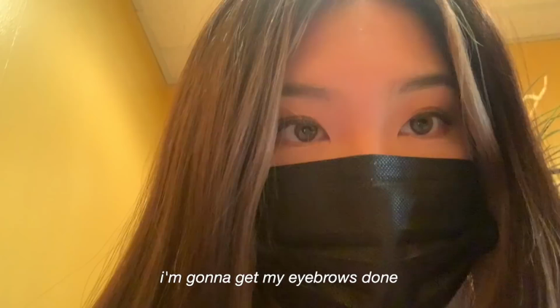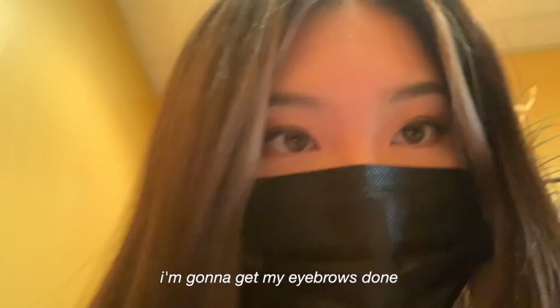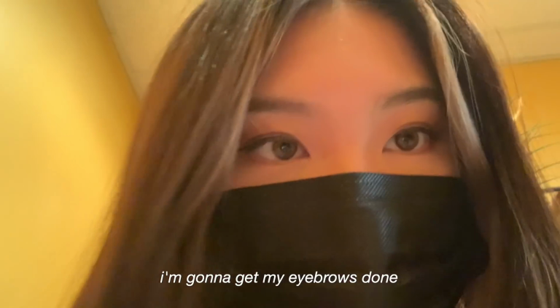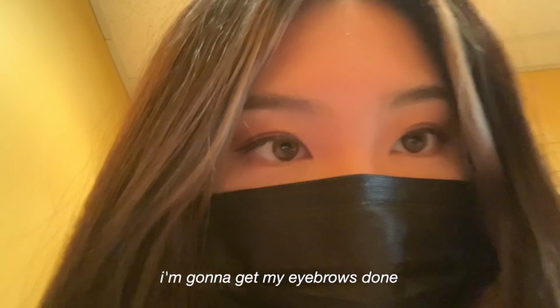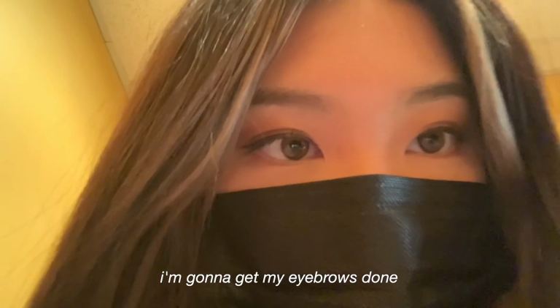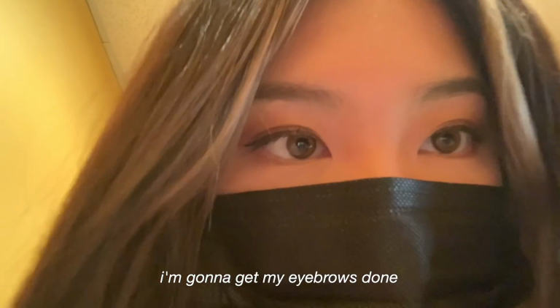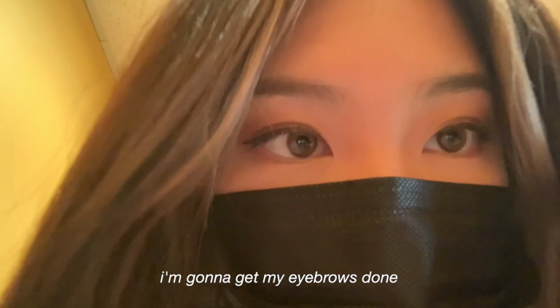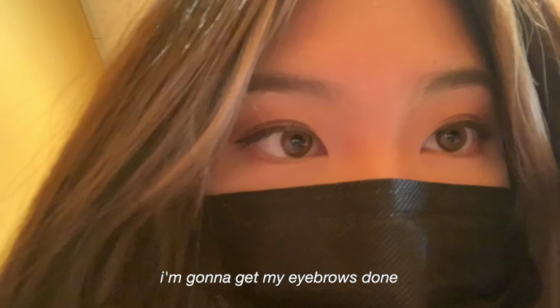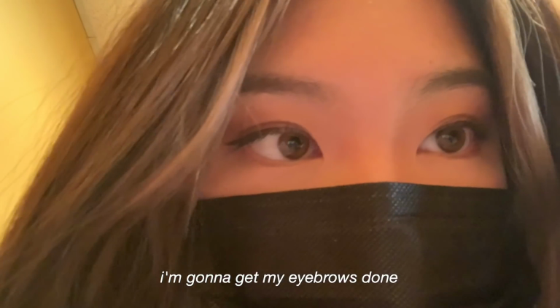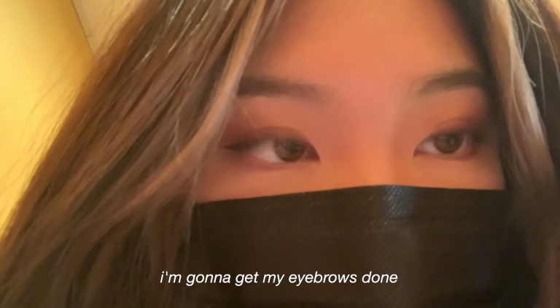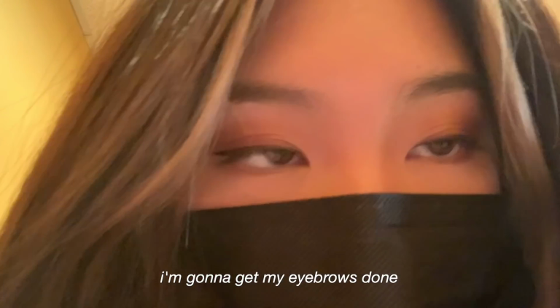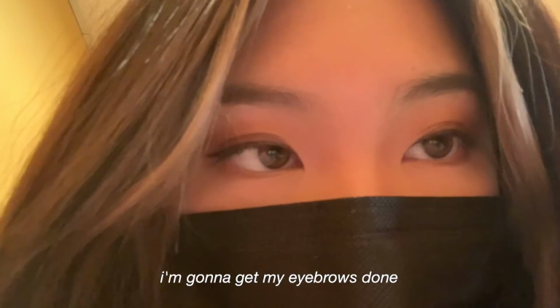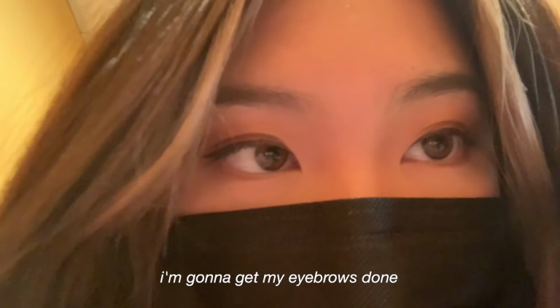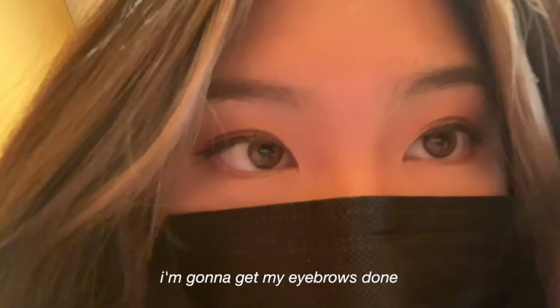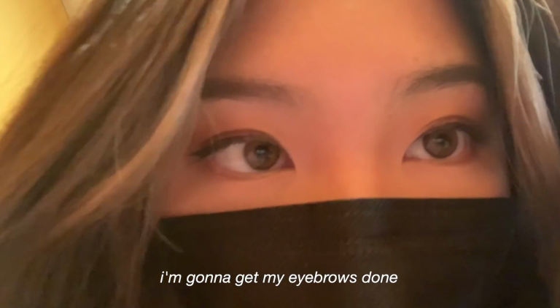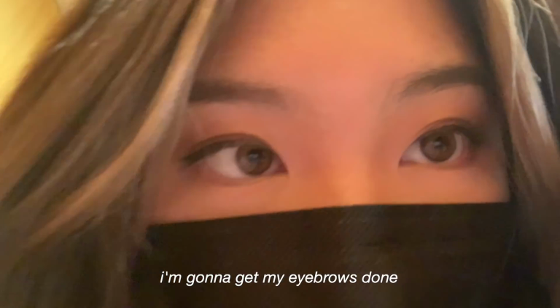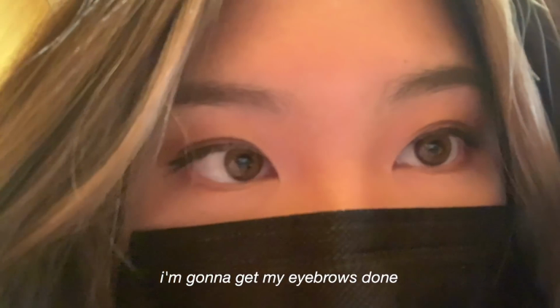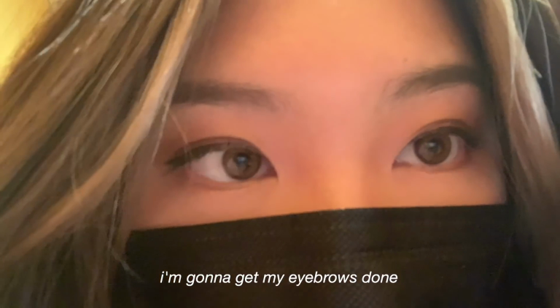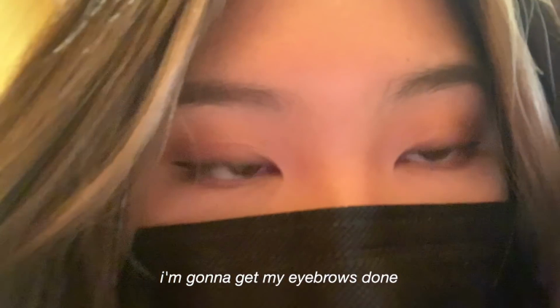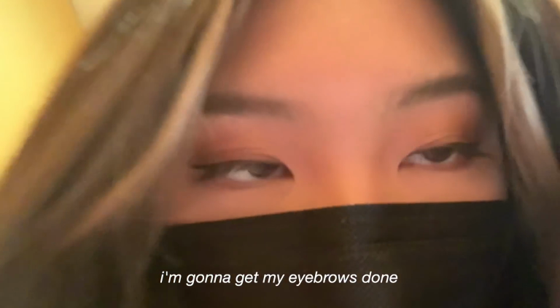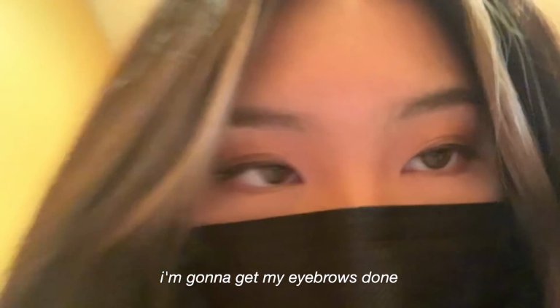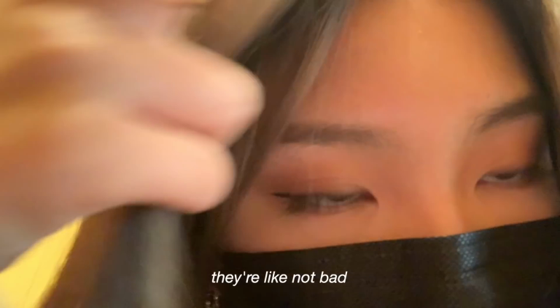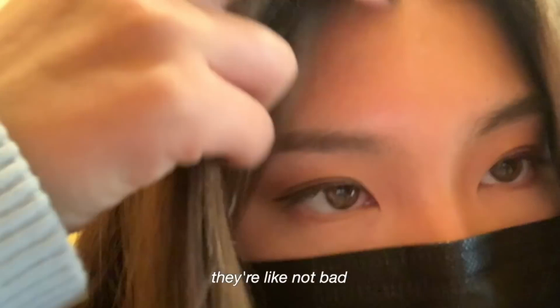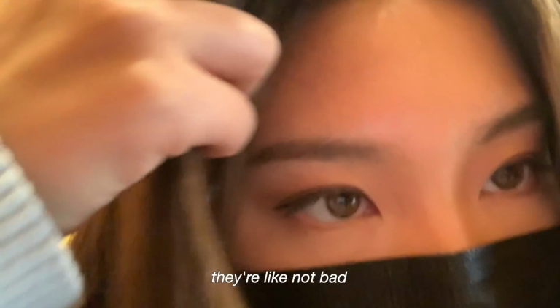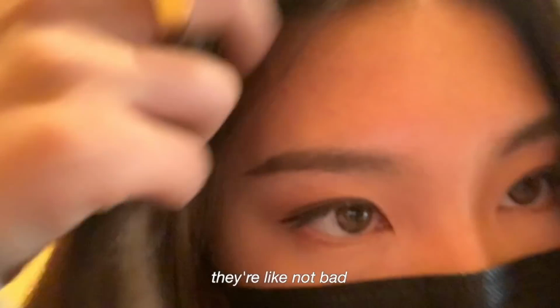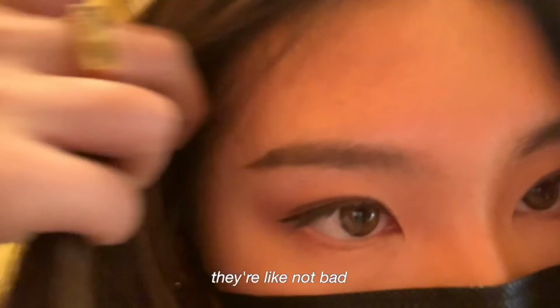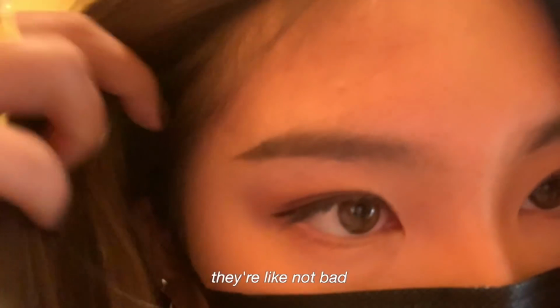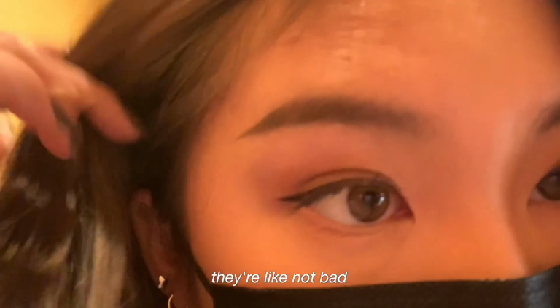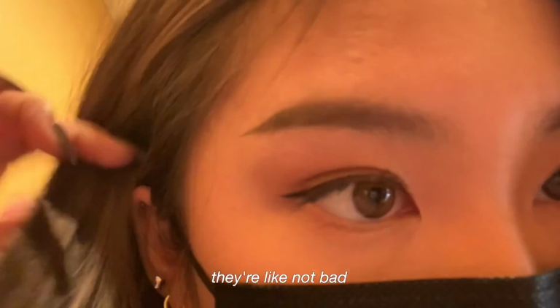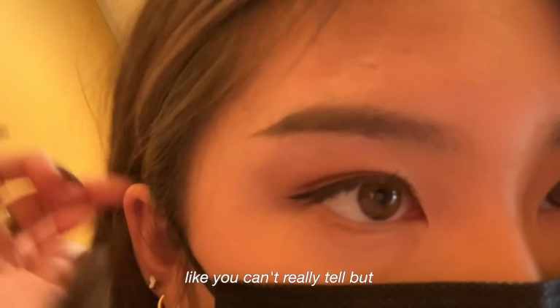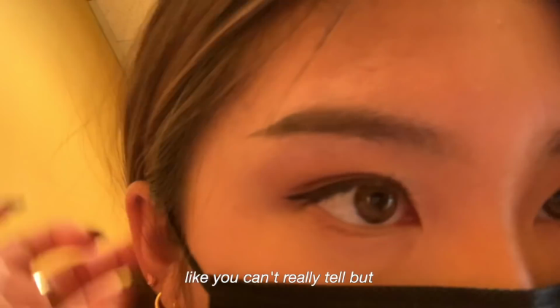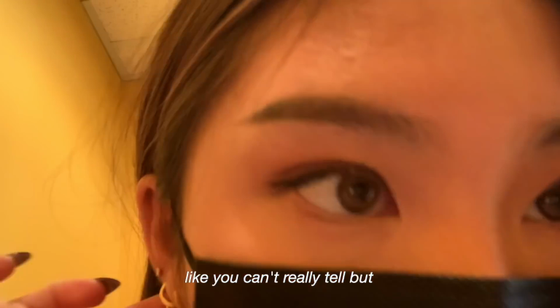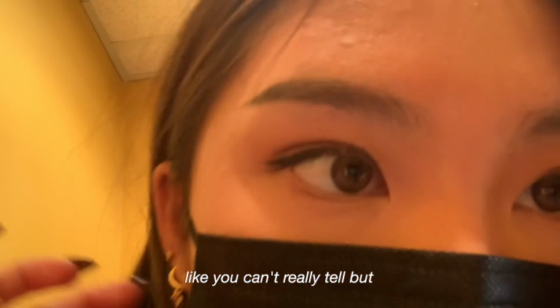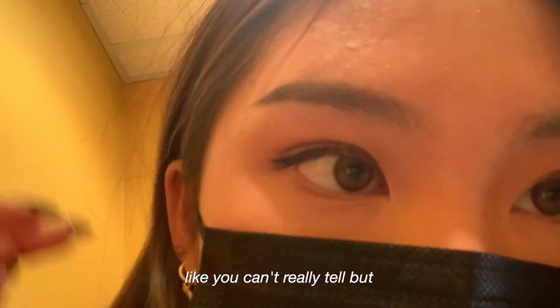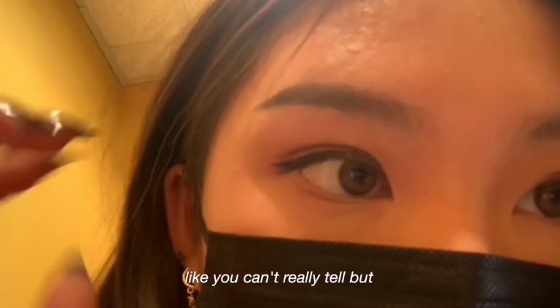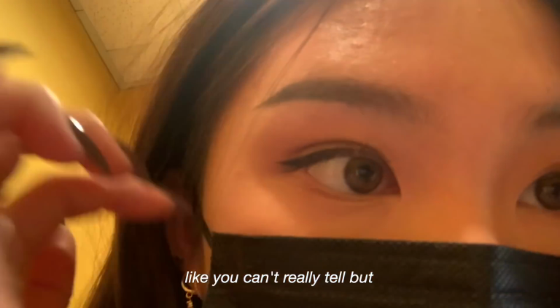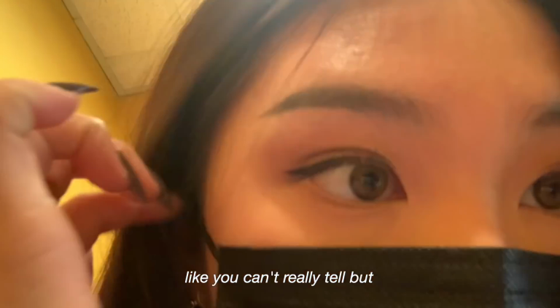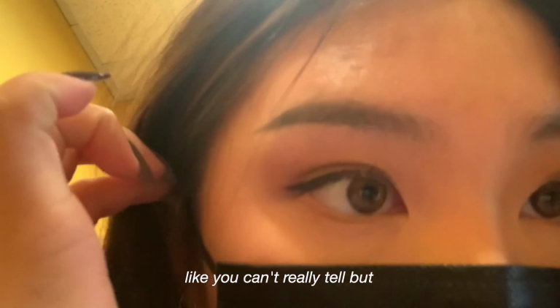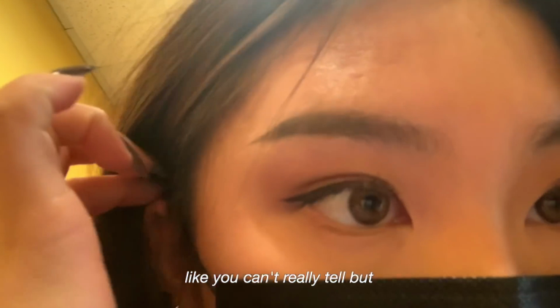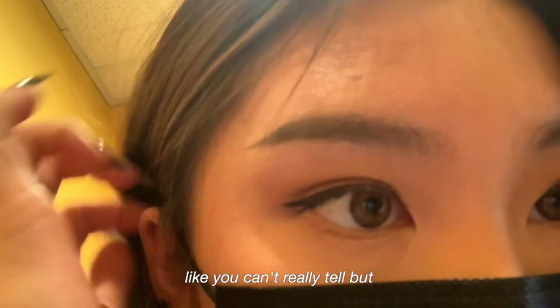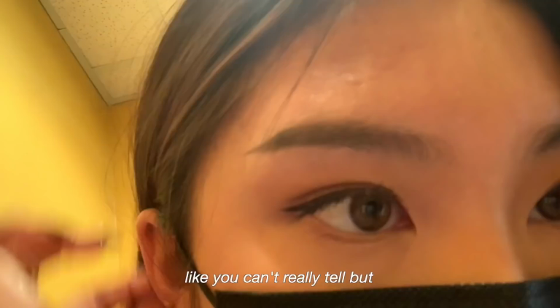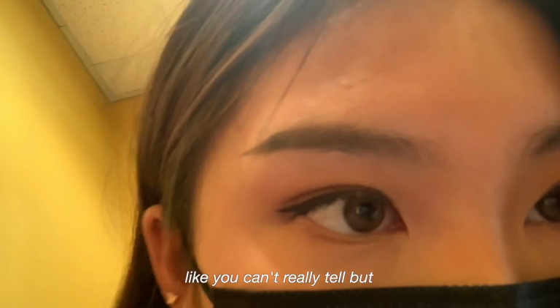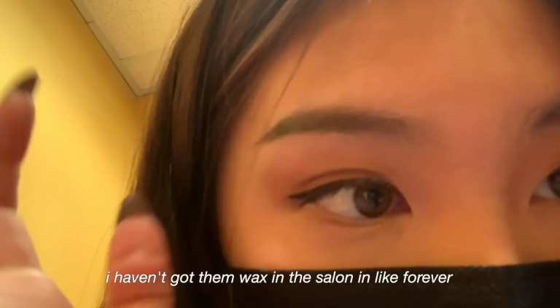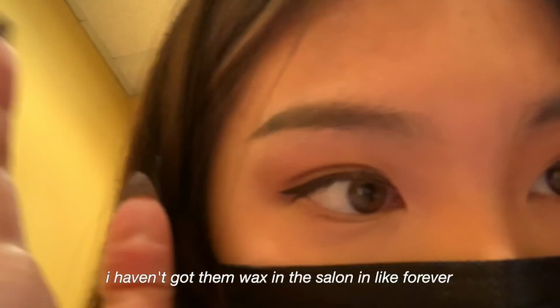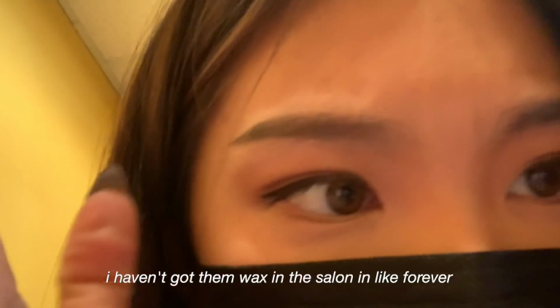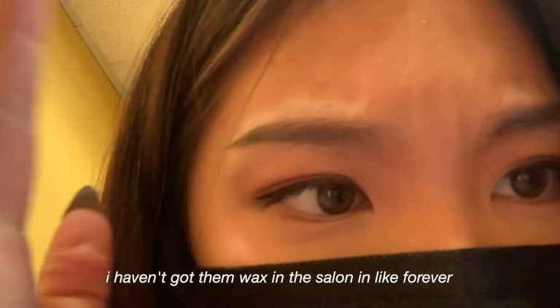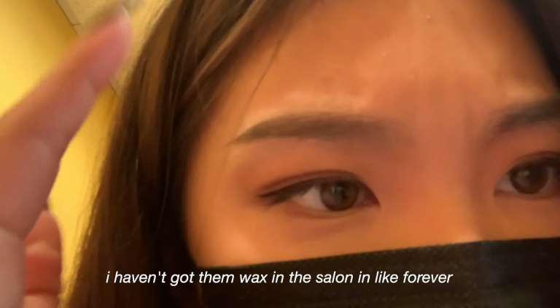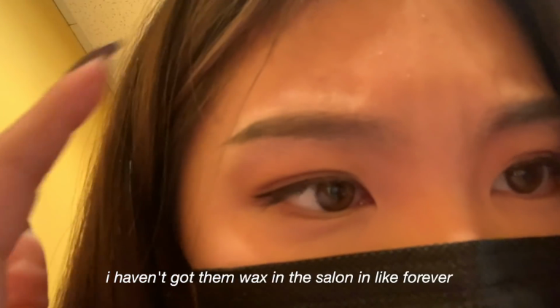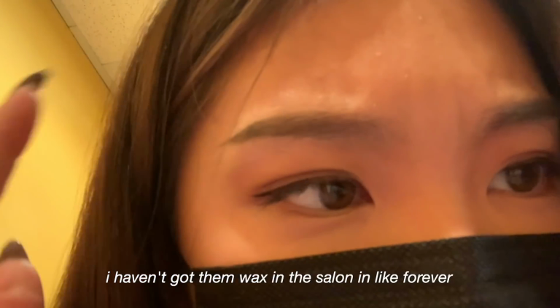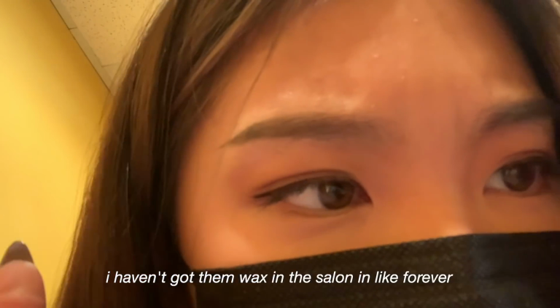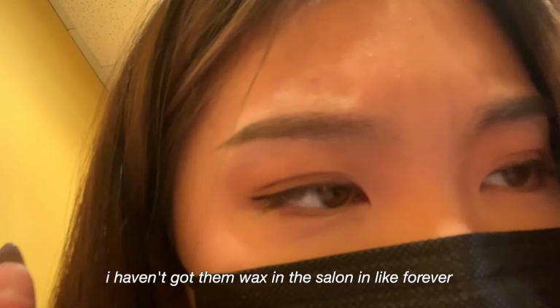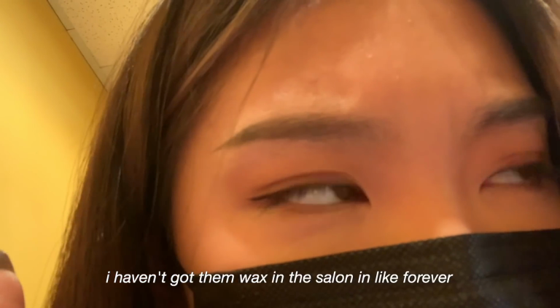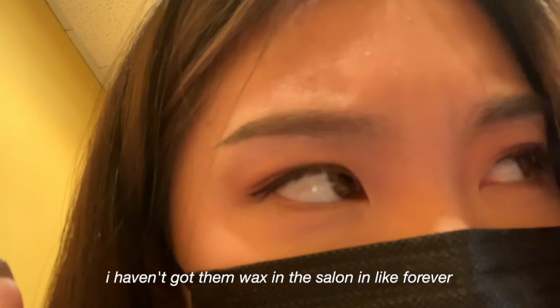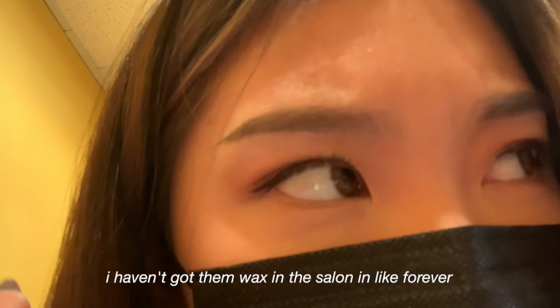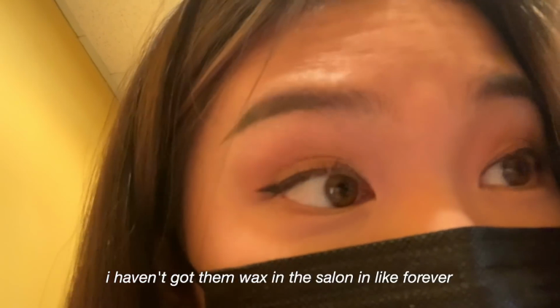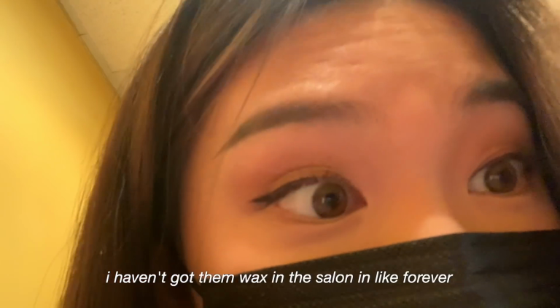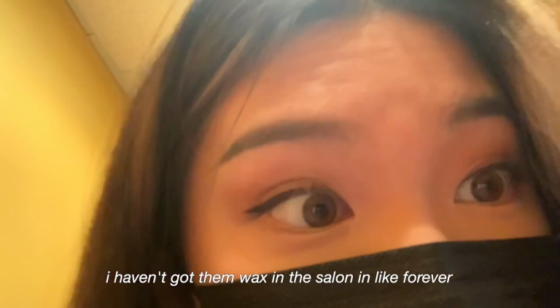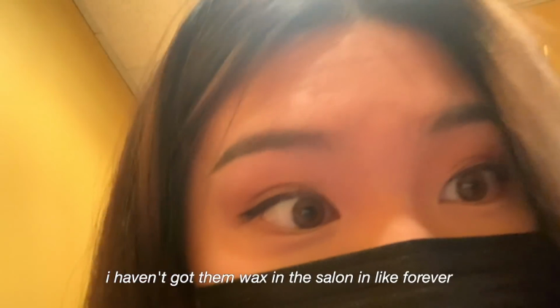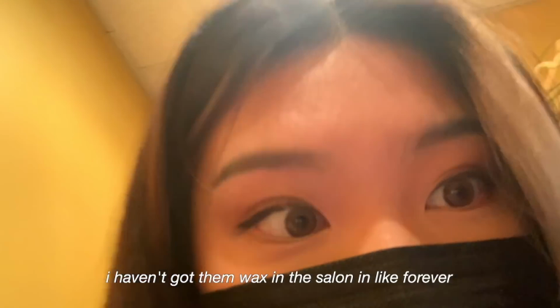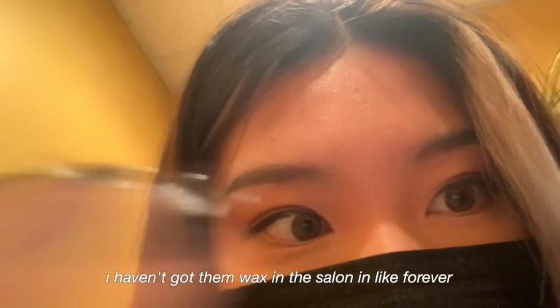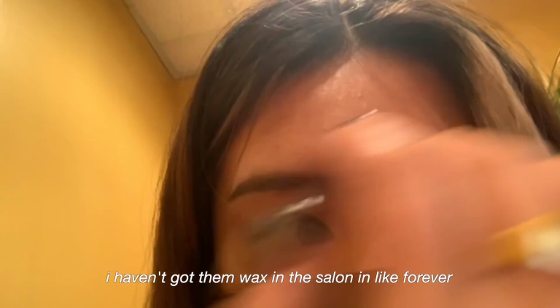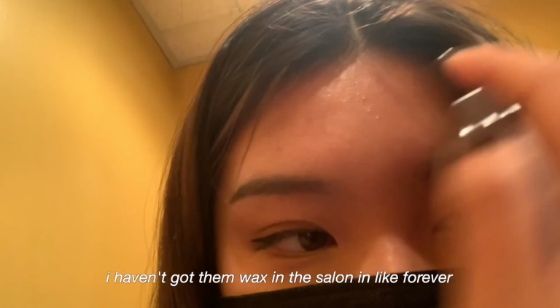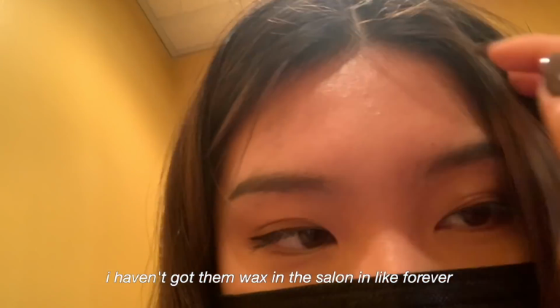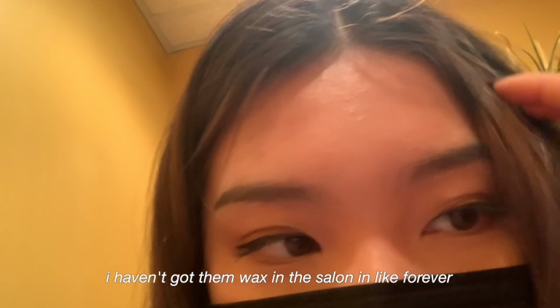I'm also going to get my eyebrows done. They're not bad — you can't really tell — but I haven't gotten them waxed in forever.